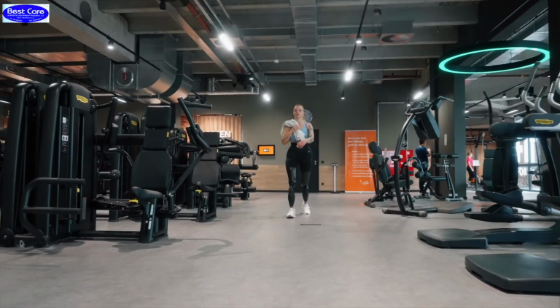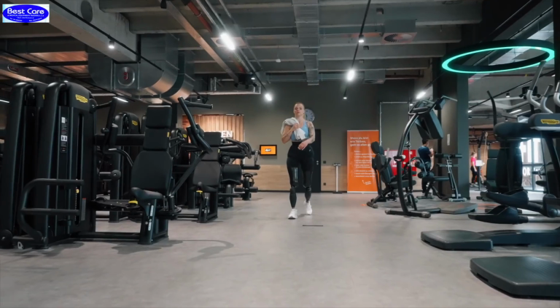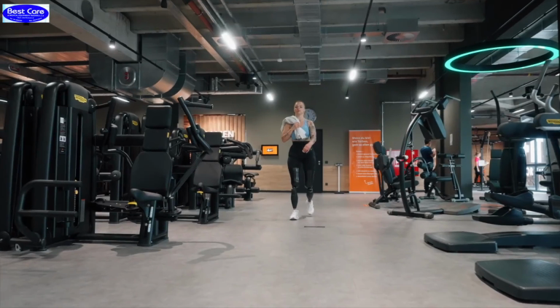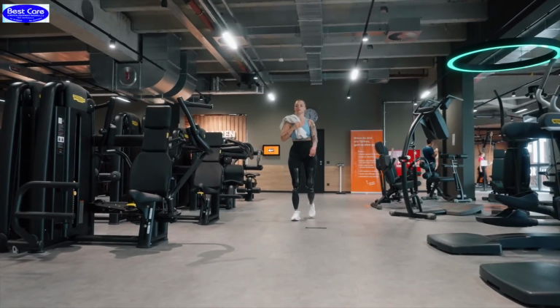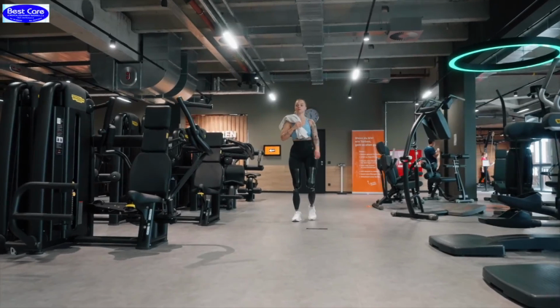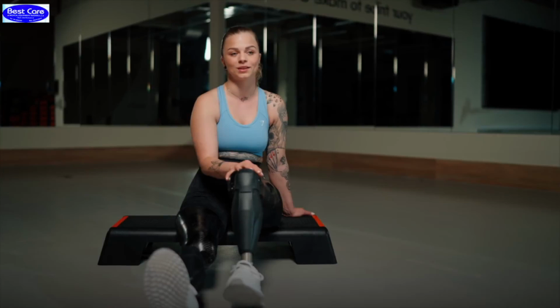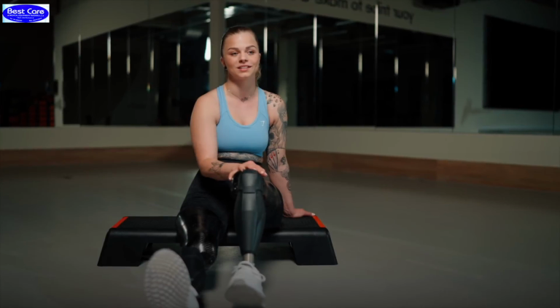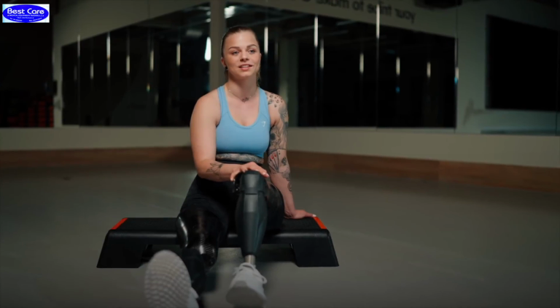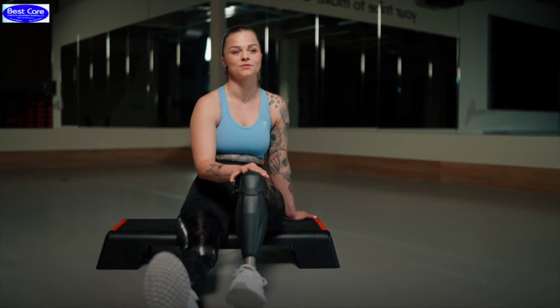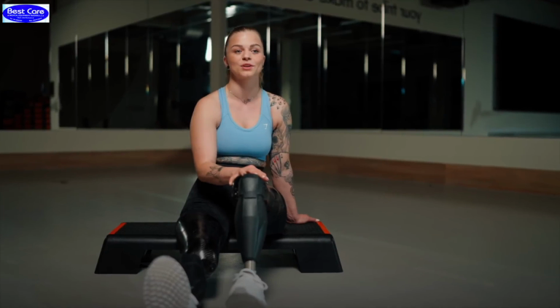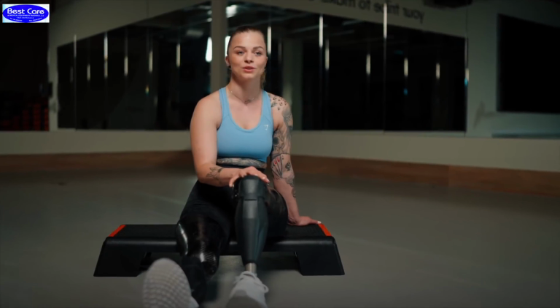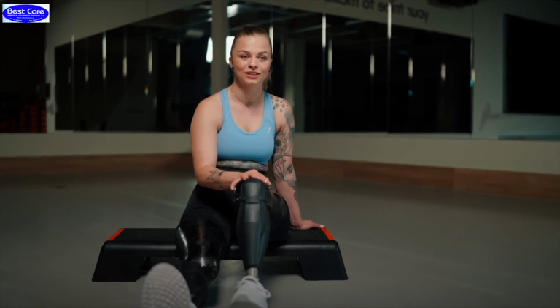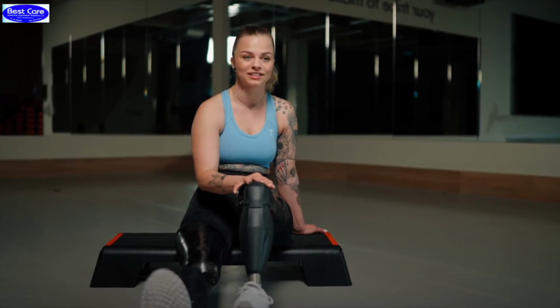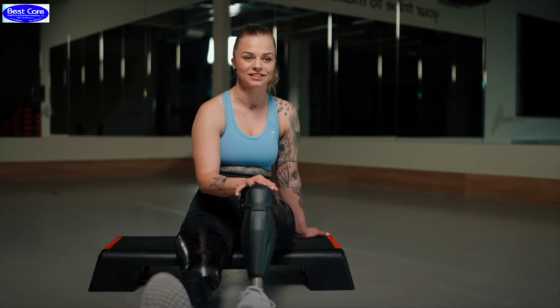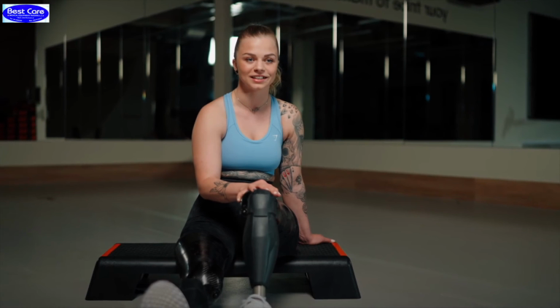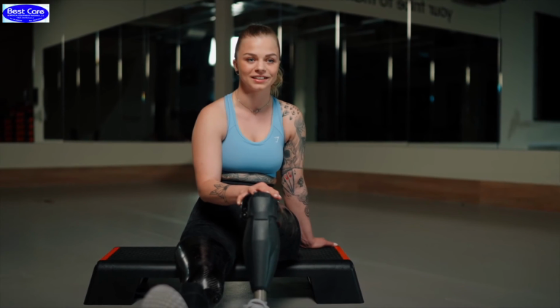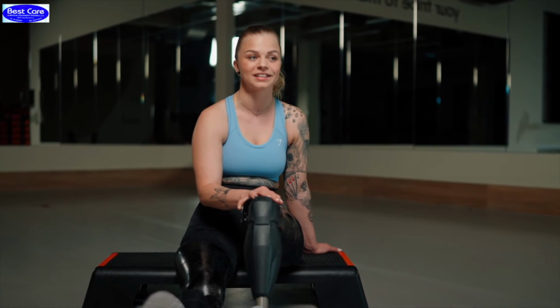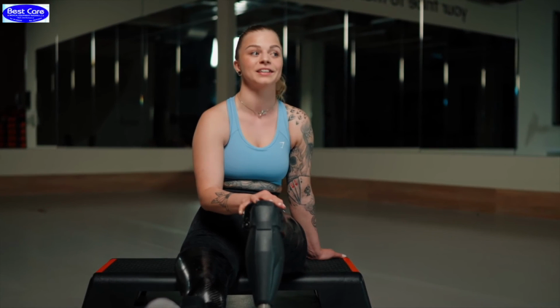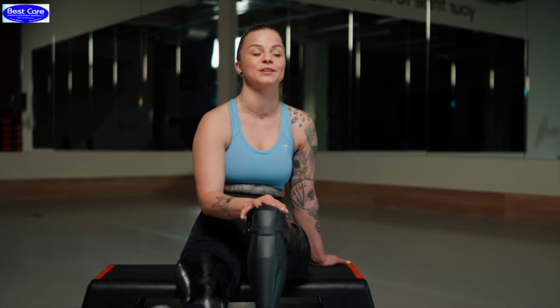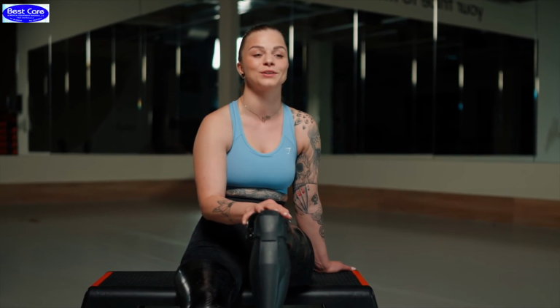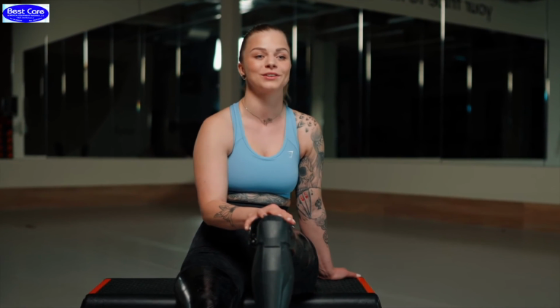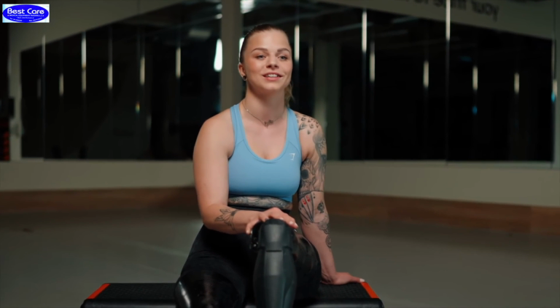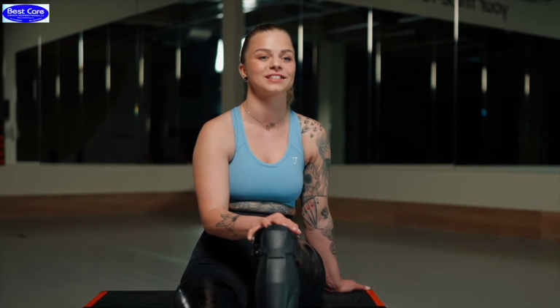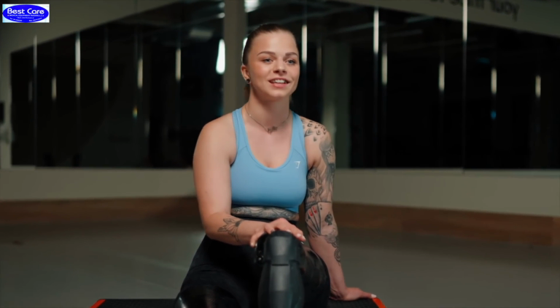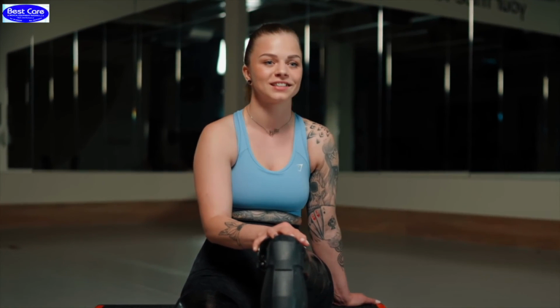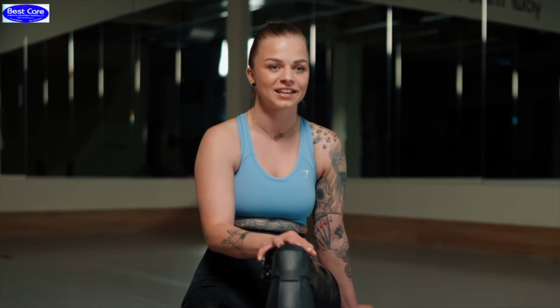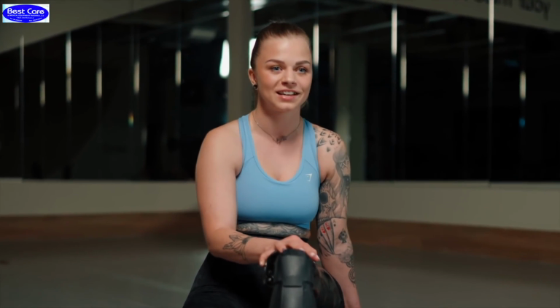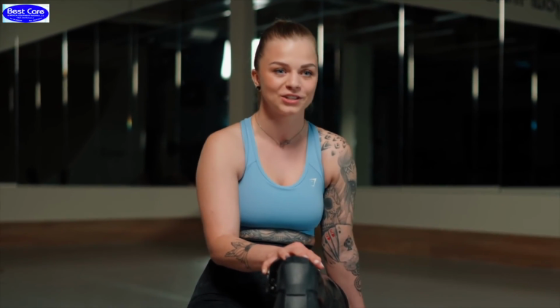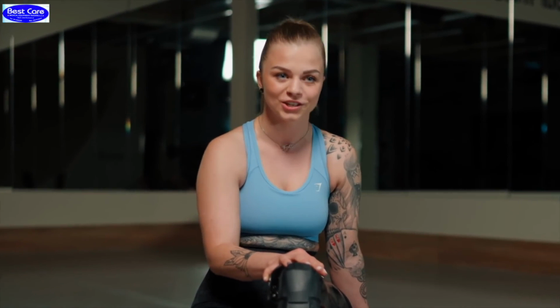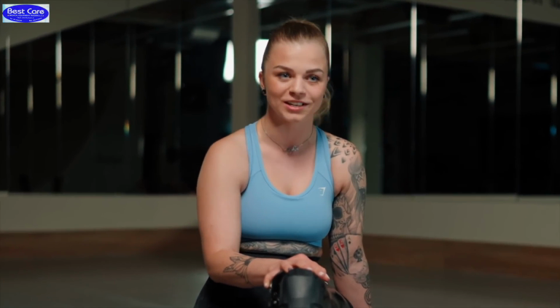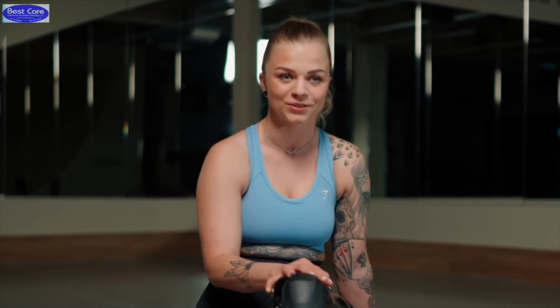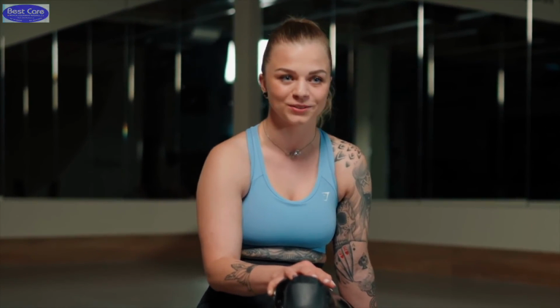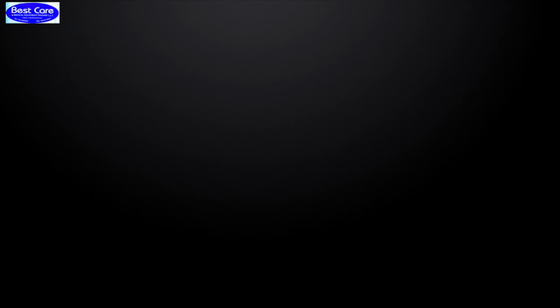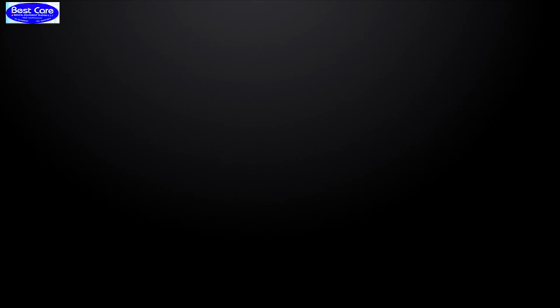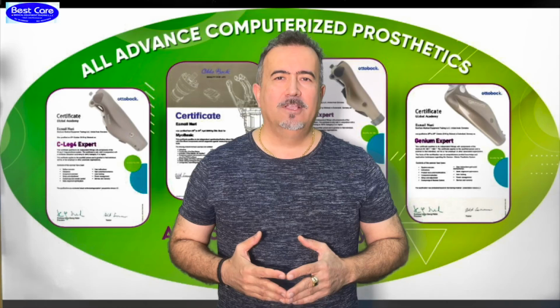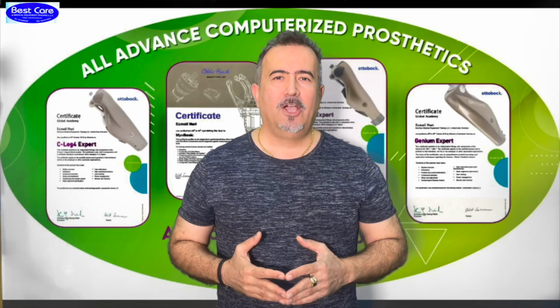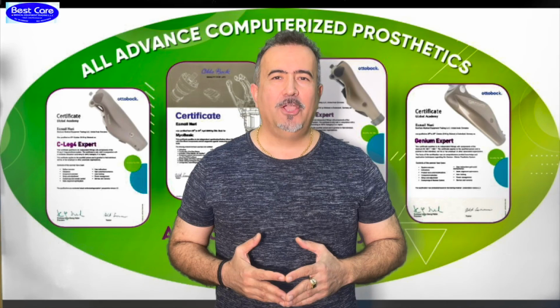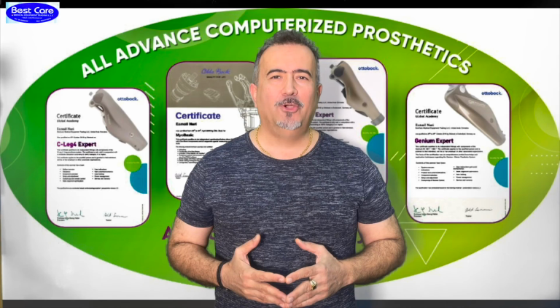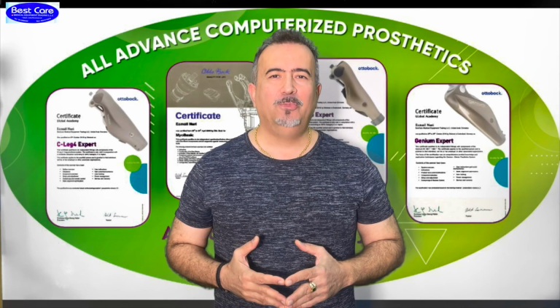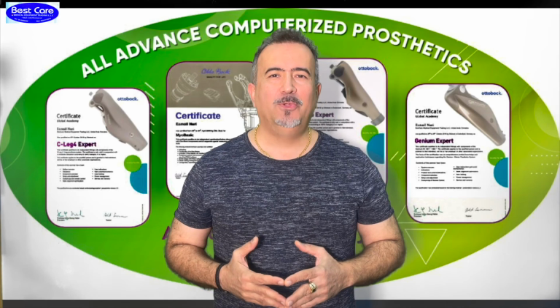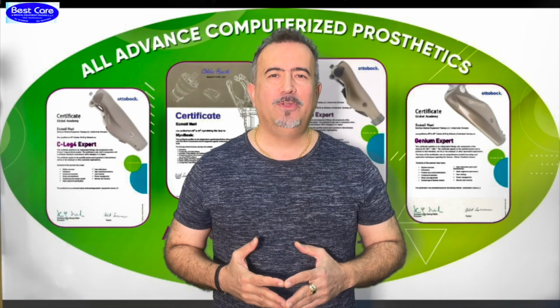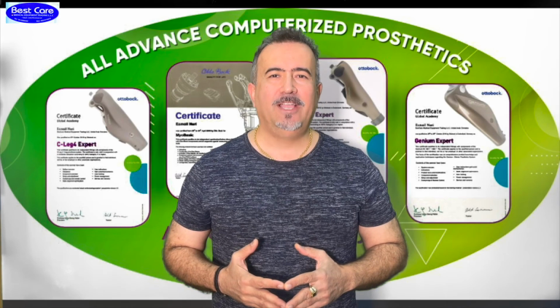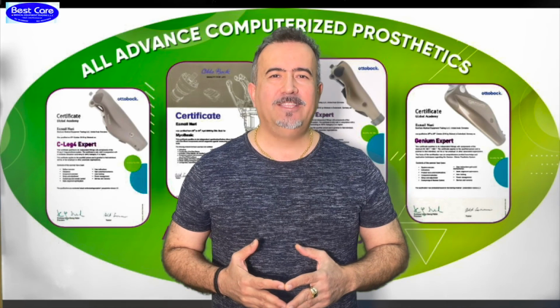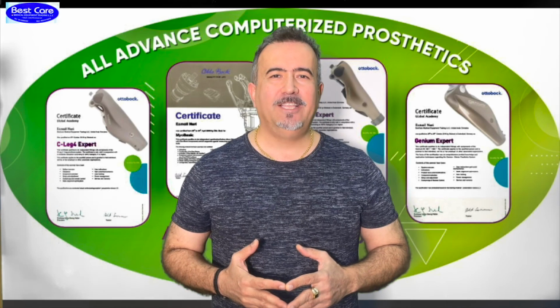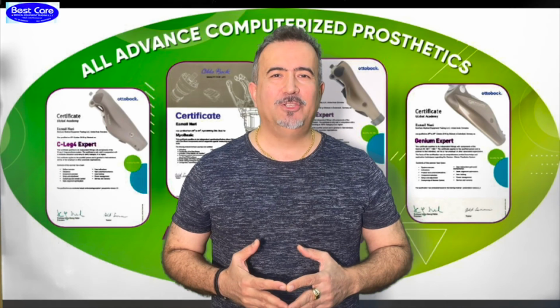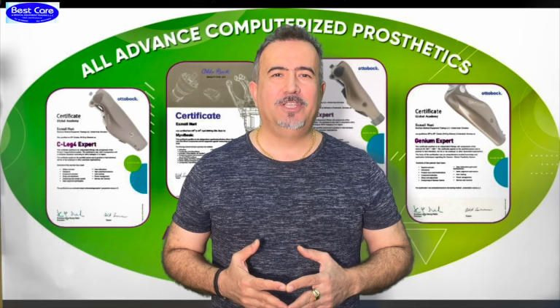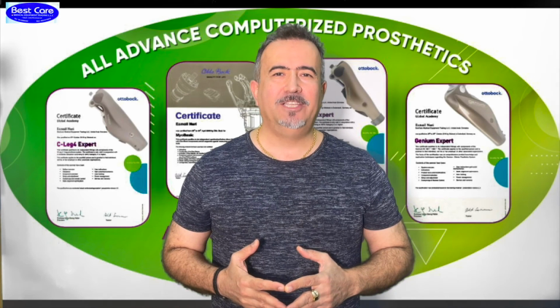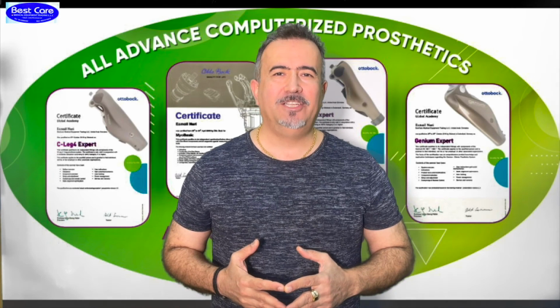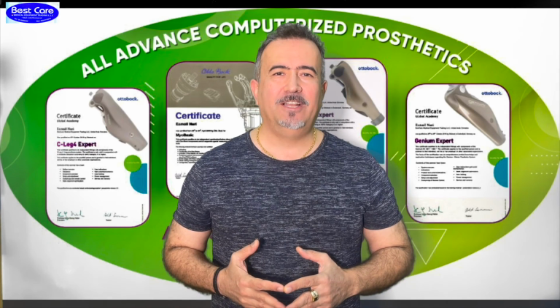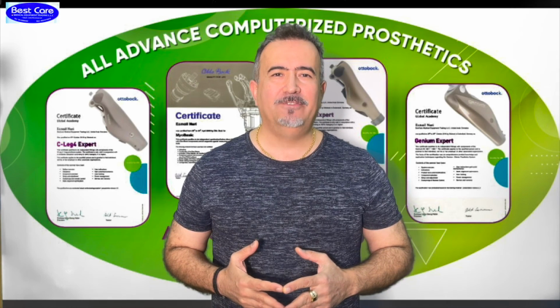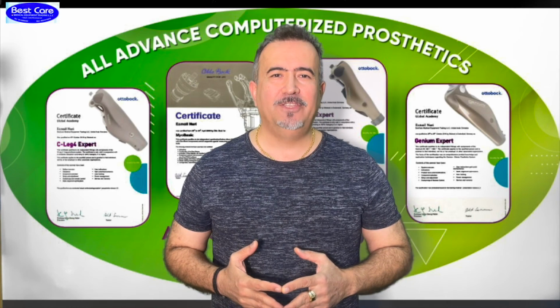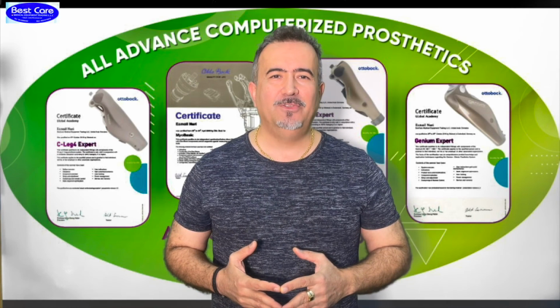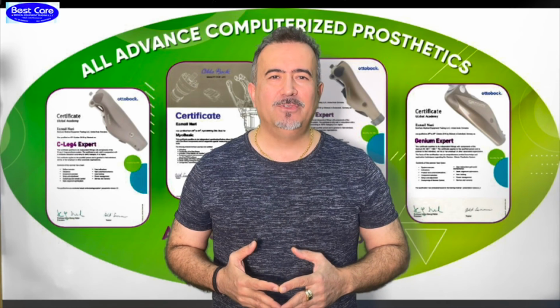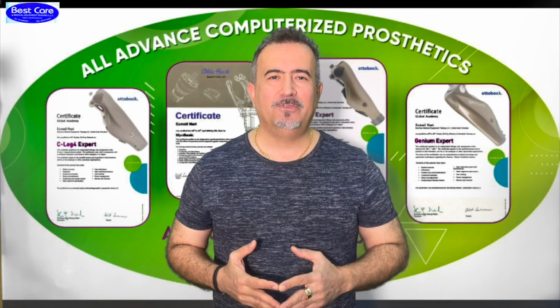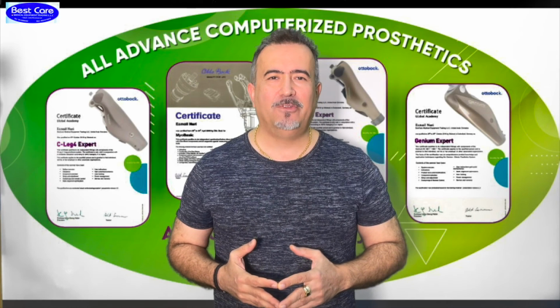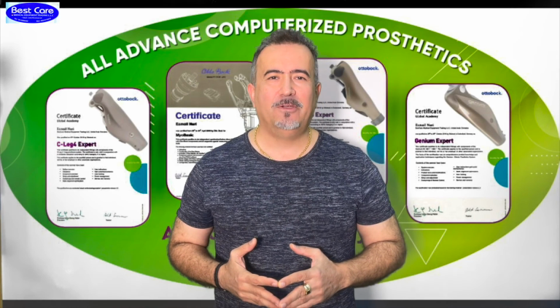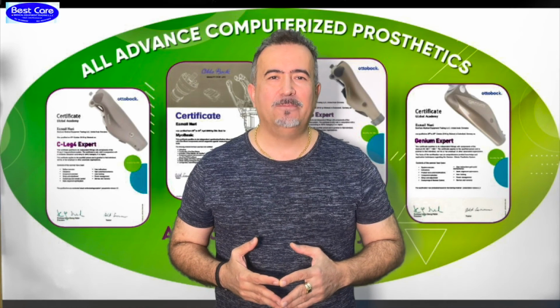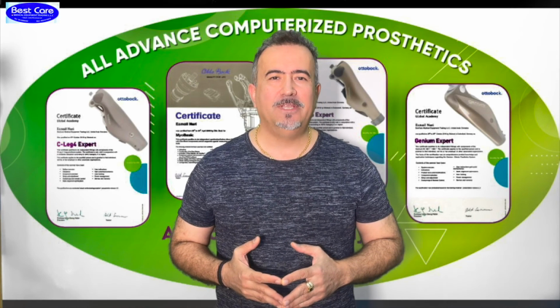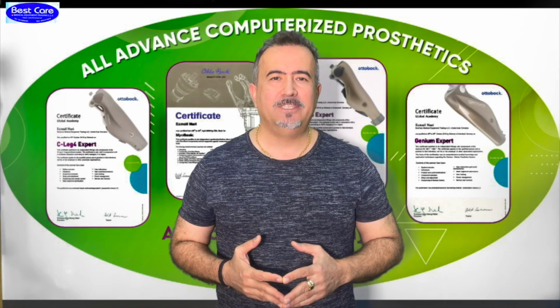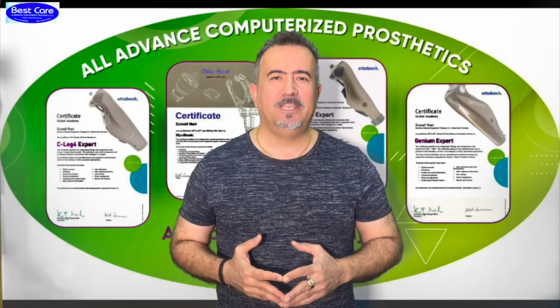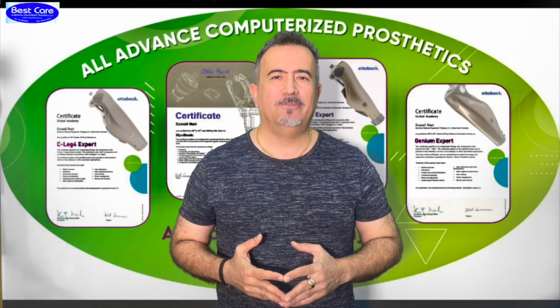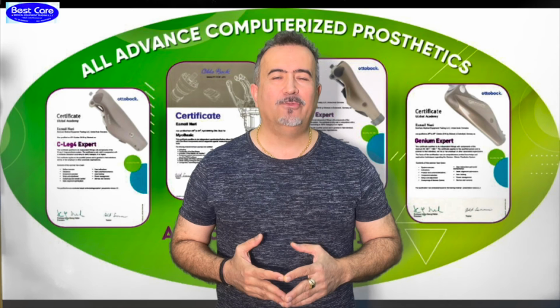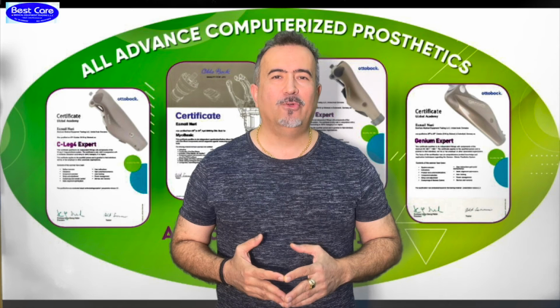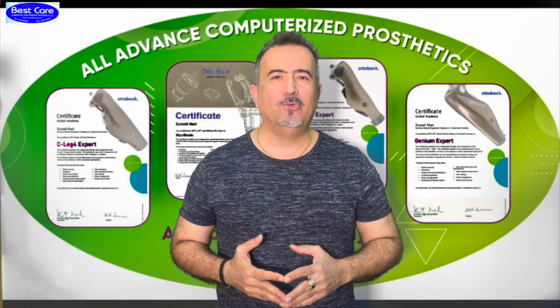You can just be happy, because happy is a decision. I hope you like the educational videos from Best Care Forum.